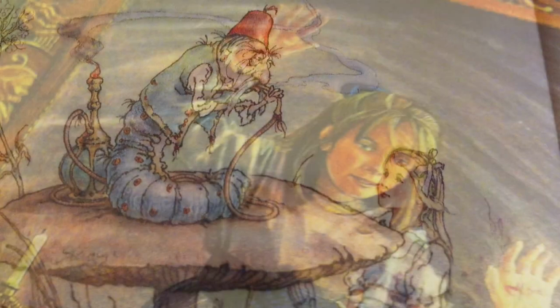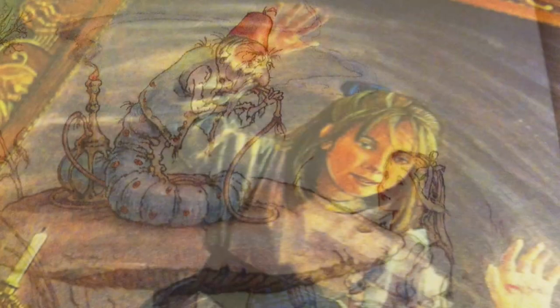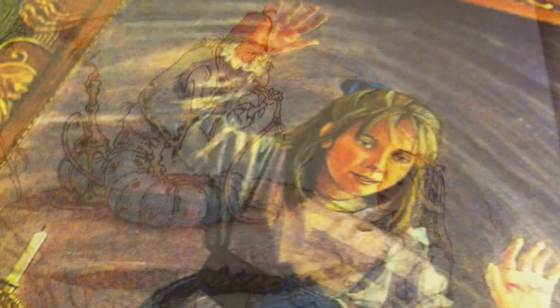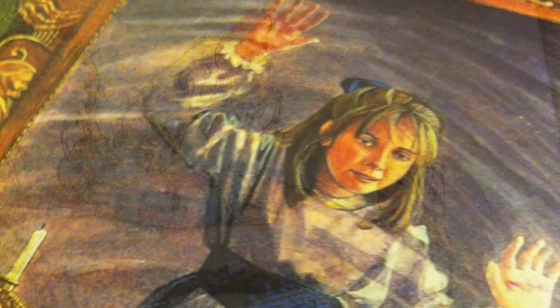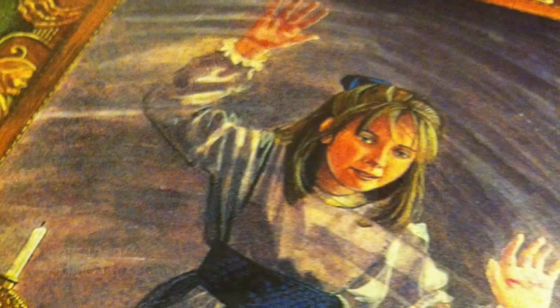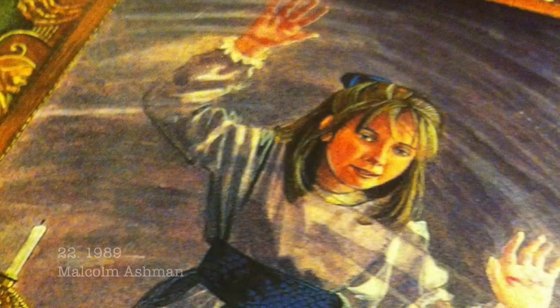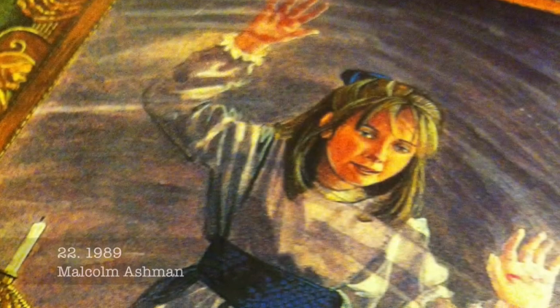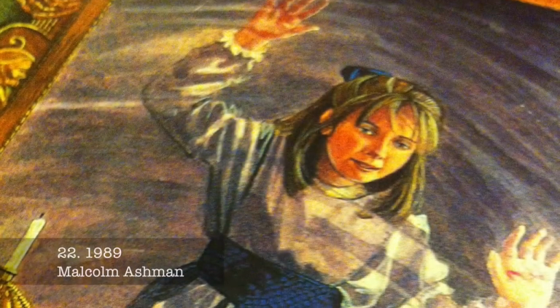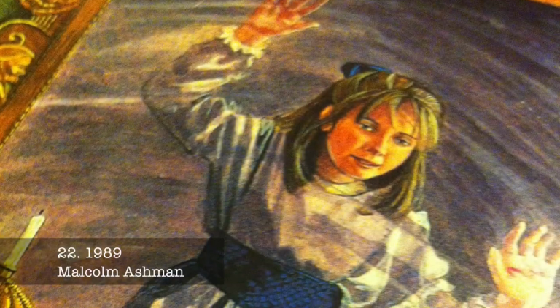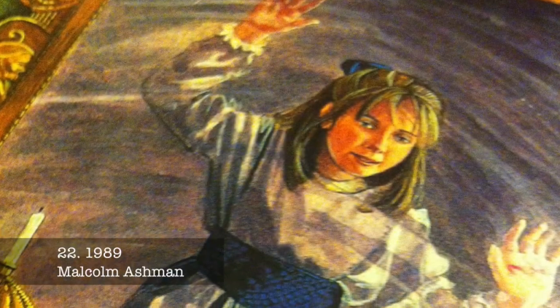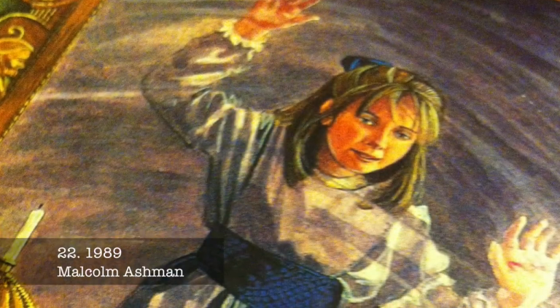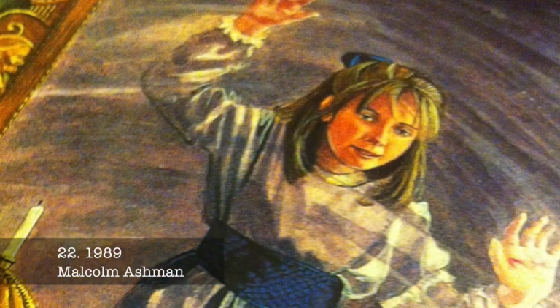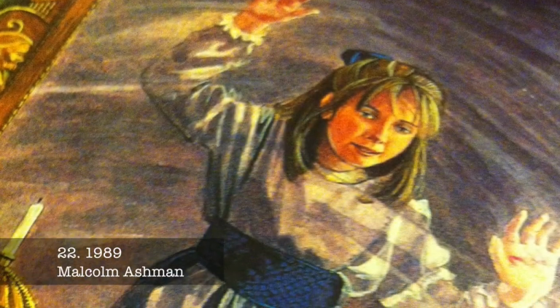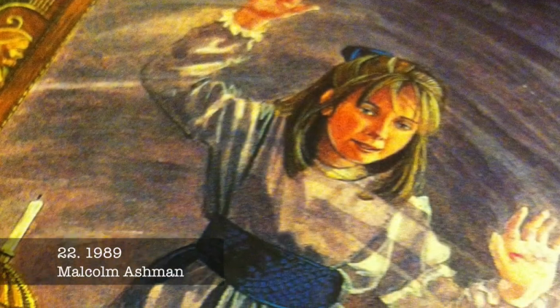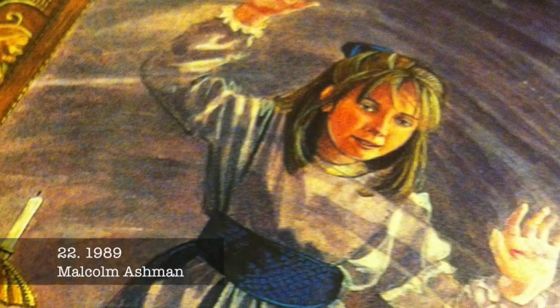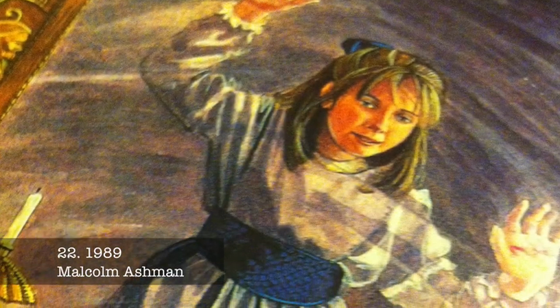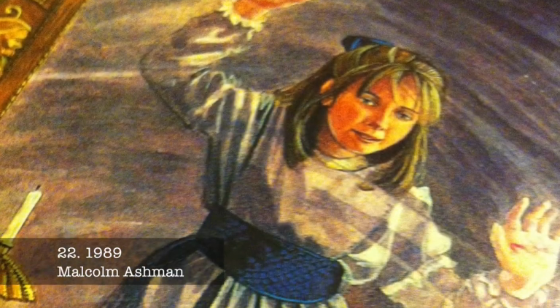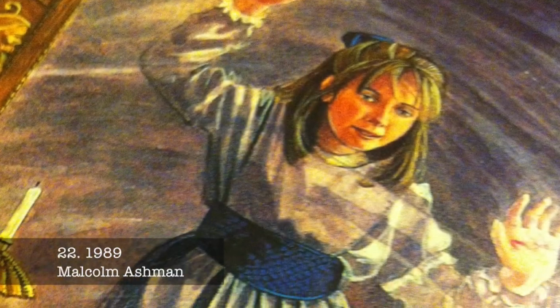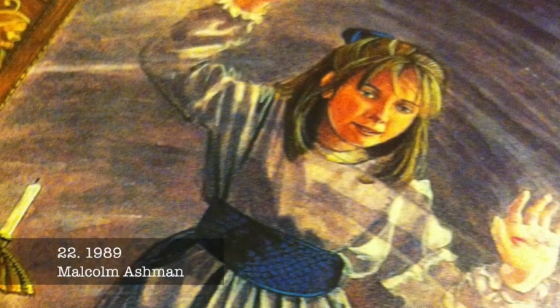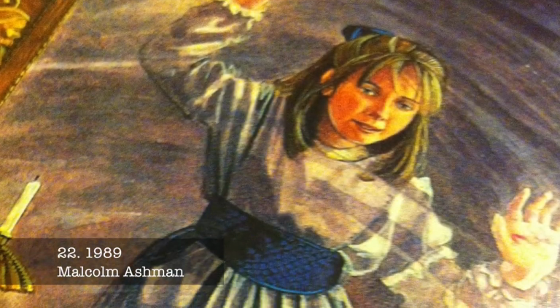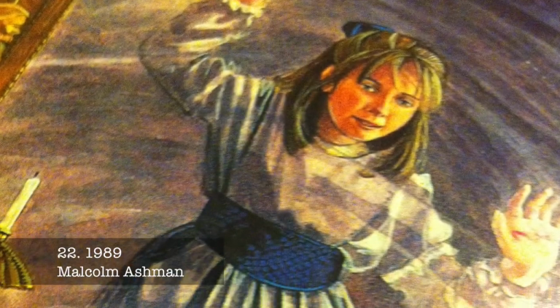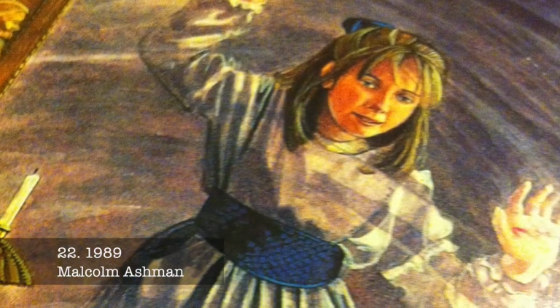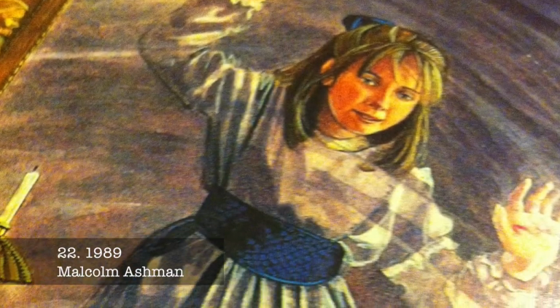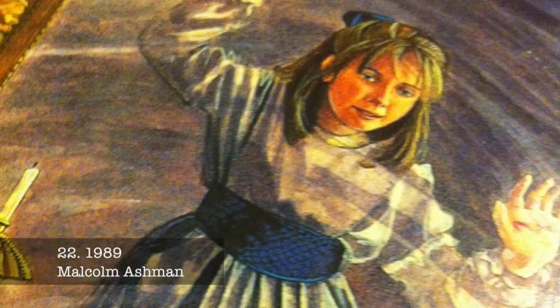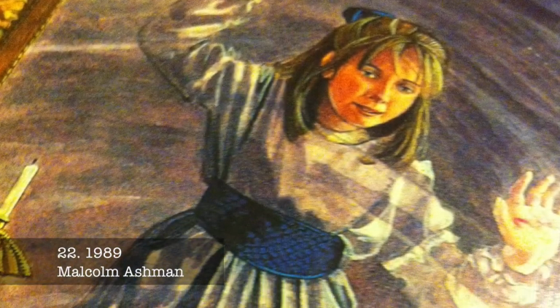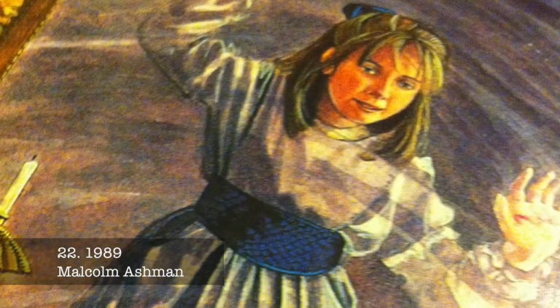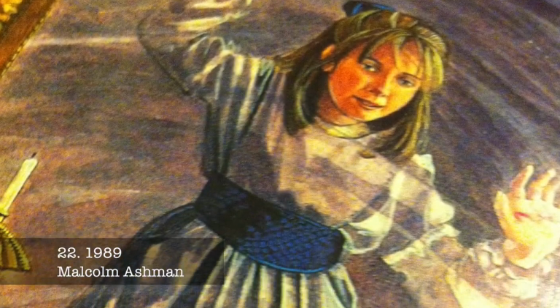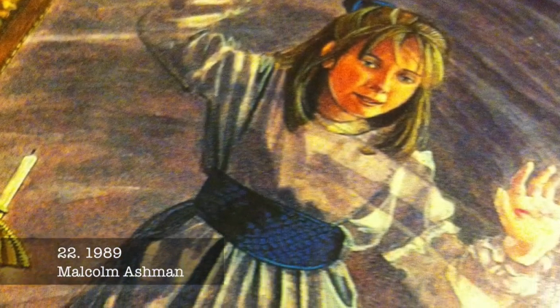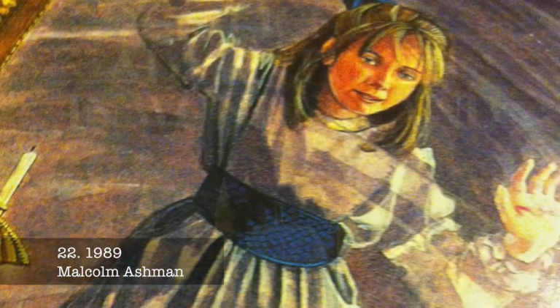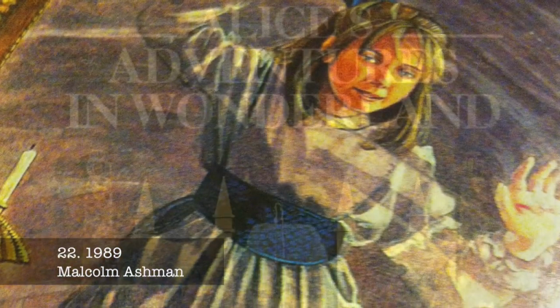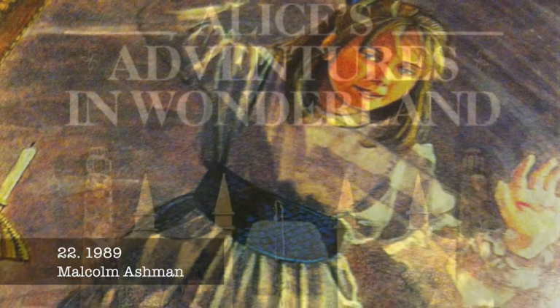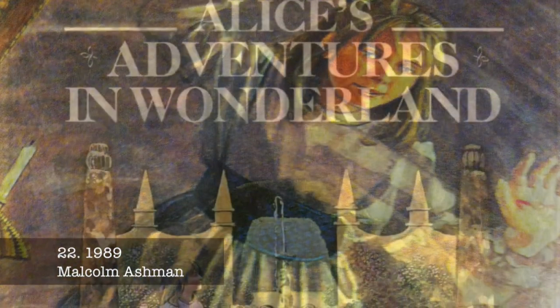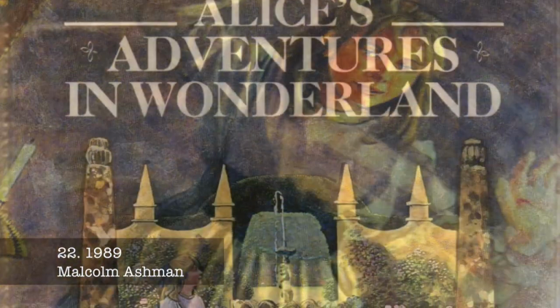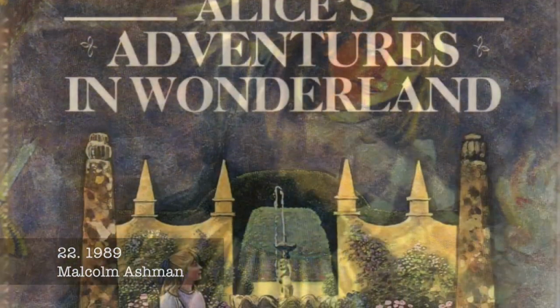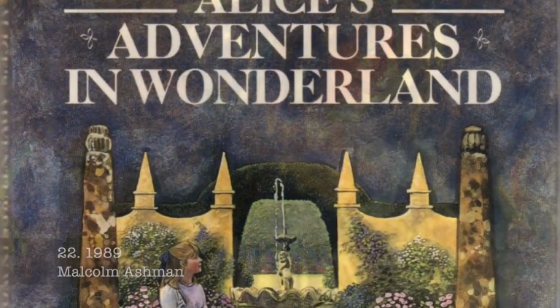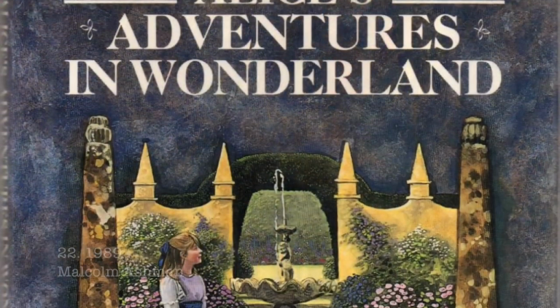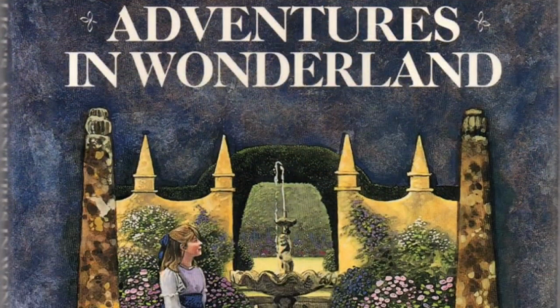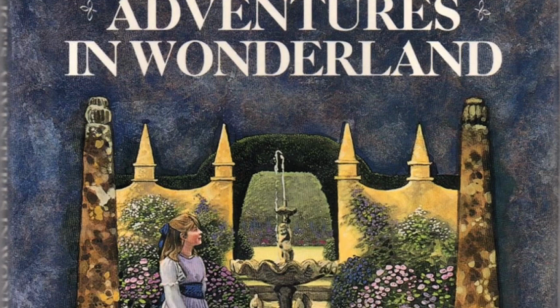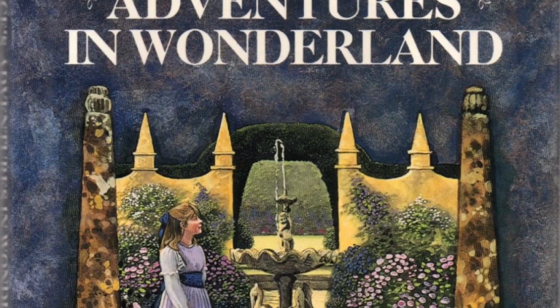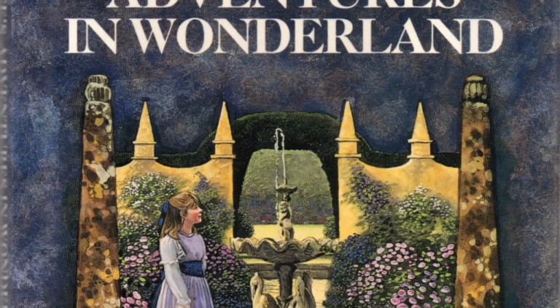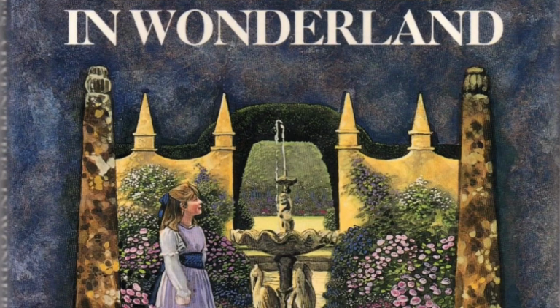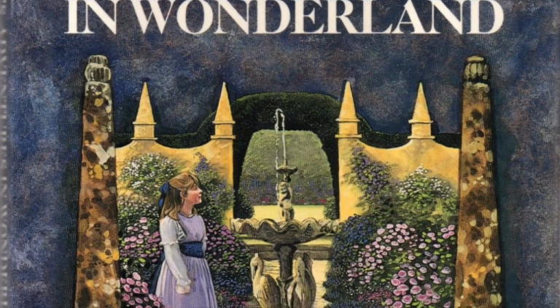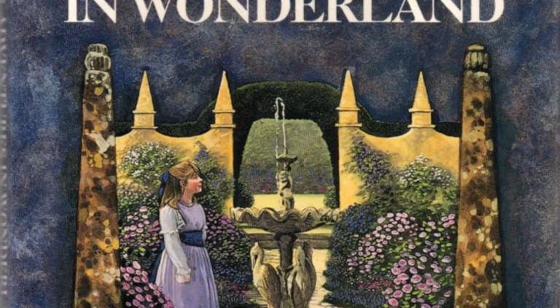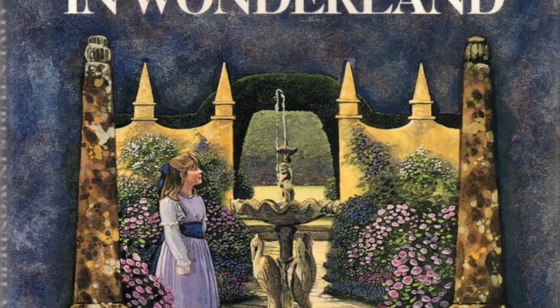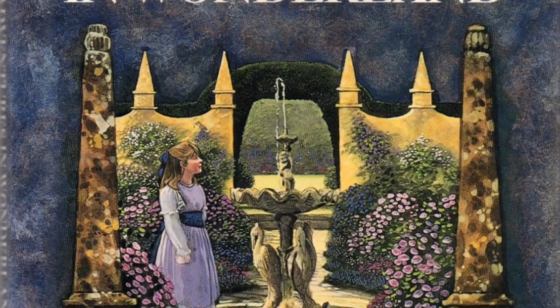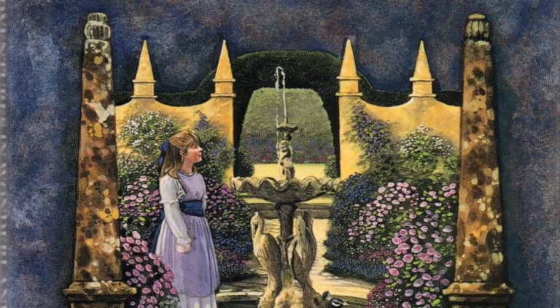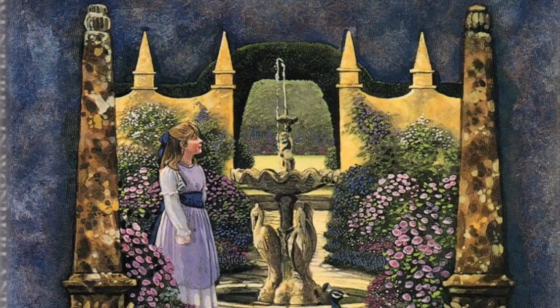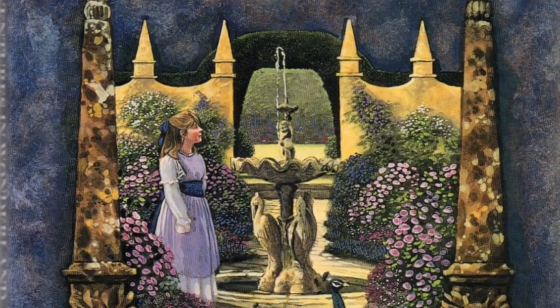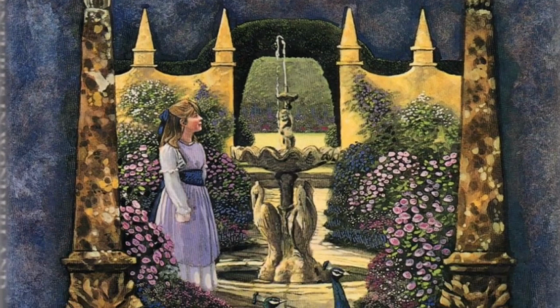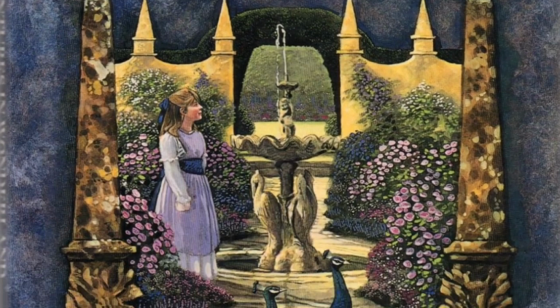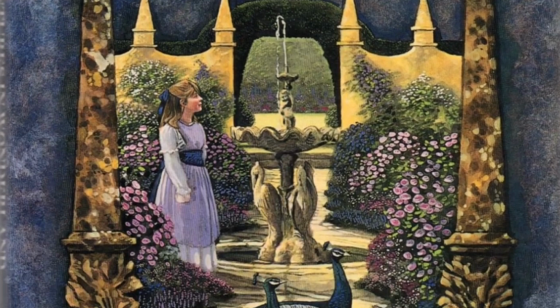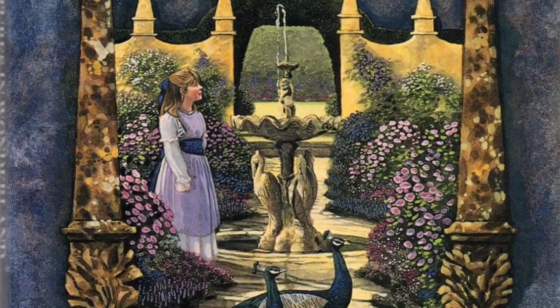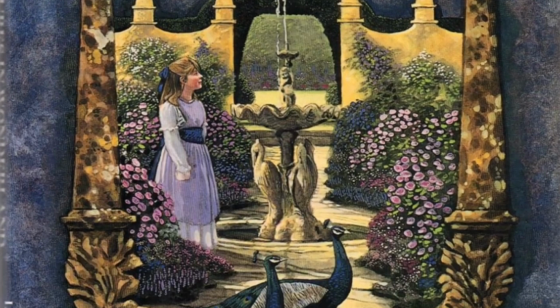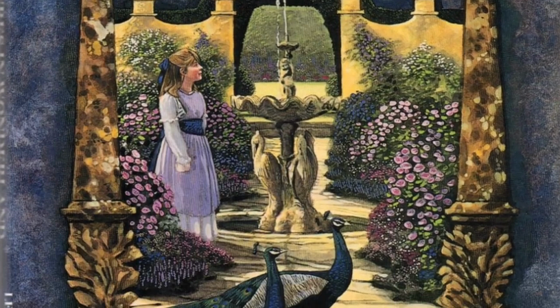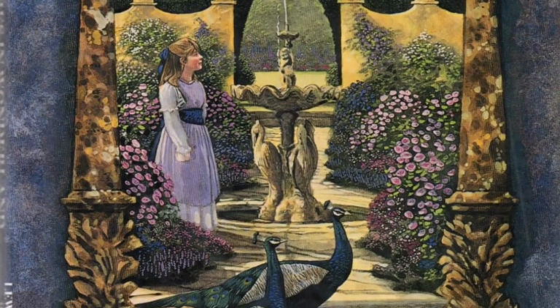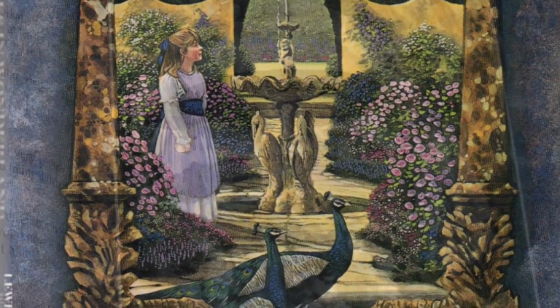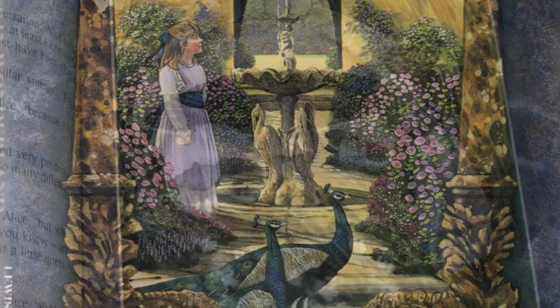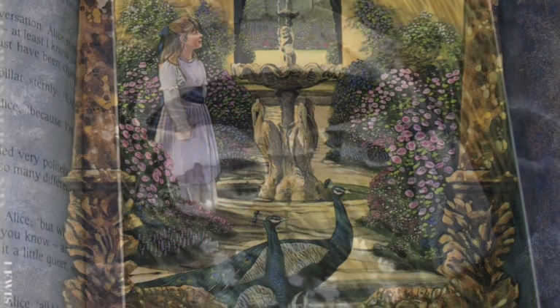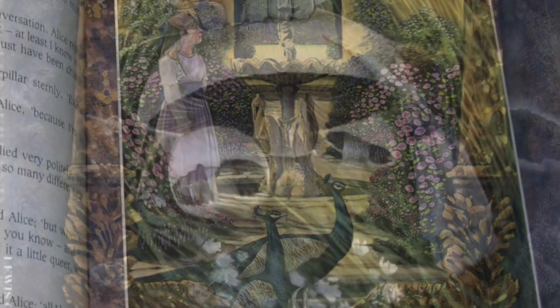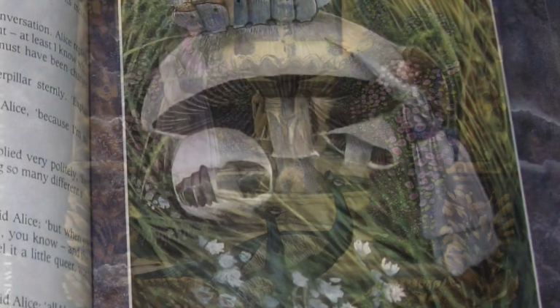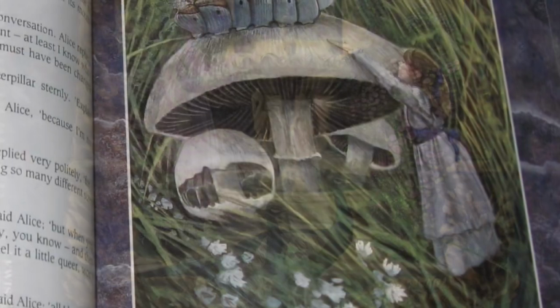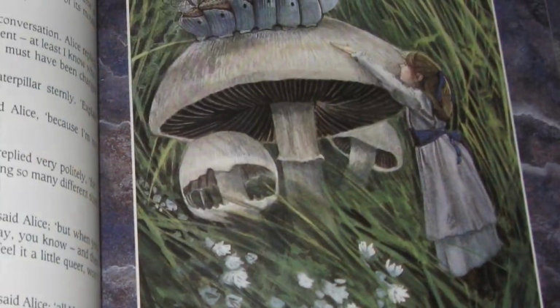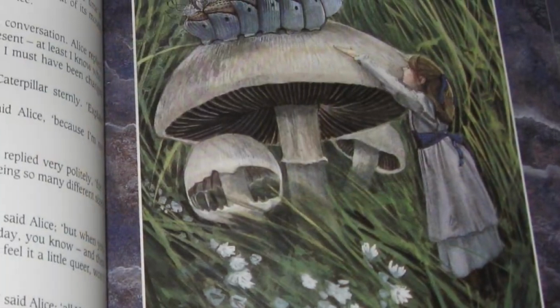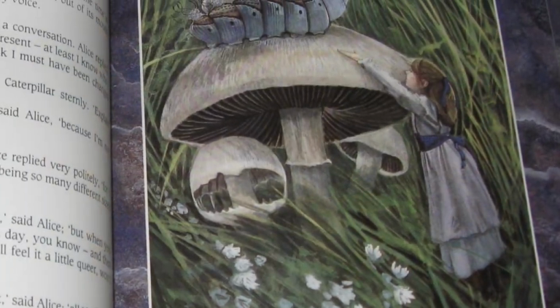Malcolm Ashwin works primarily with oil and watercolour. His illustrations suggest a surprisingly realistic and concrete interpretation of Wonderland.